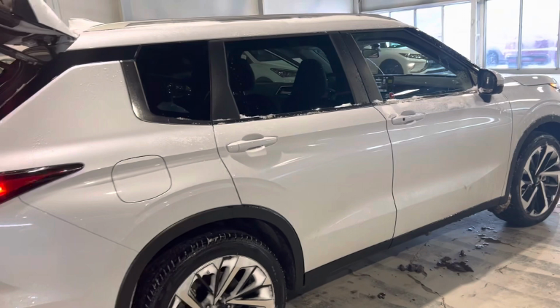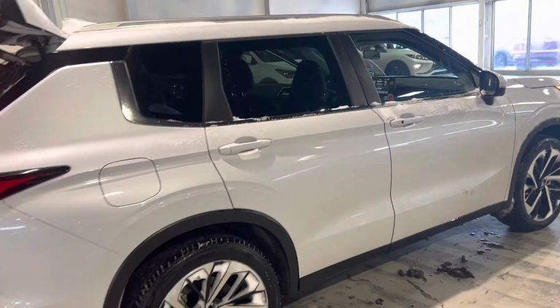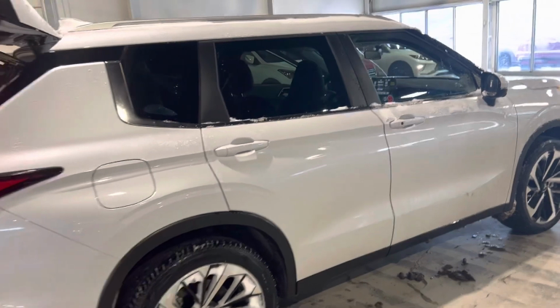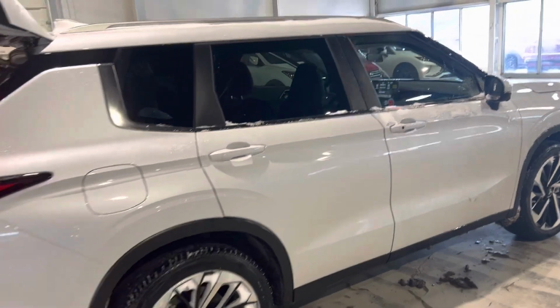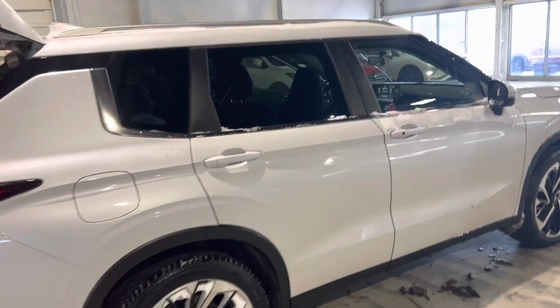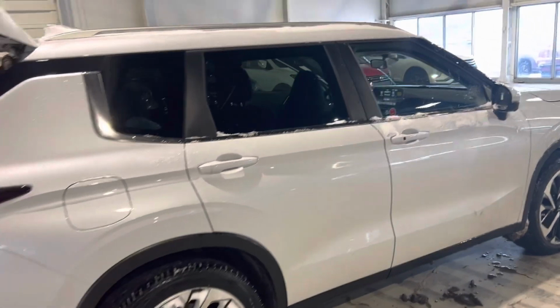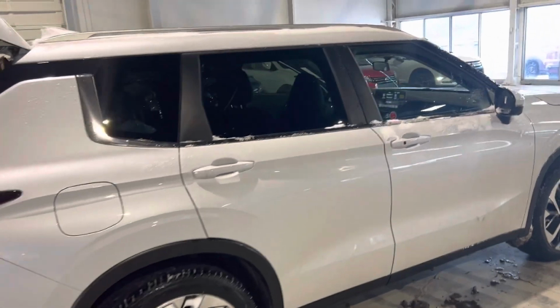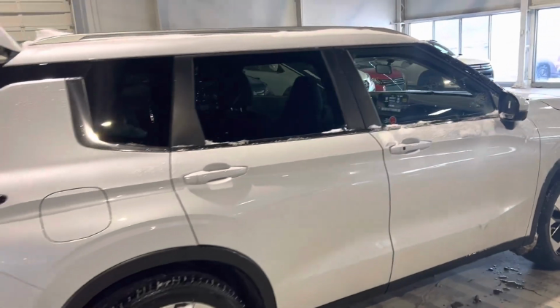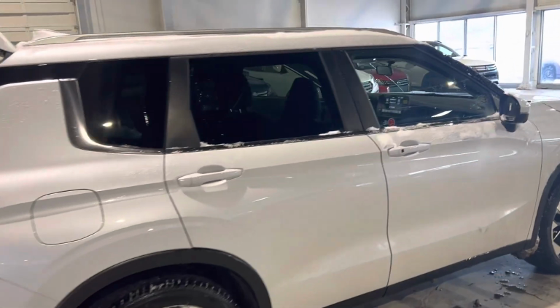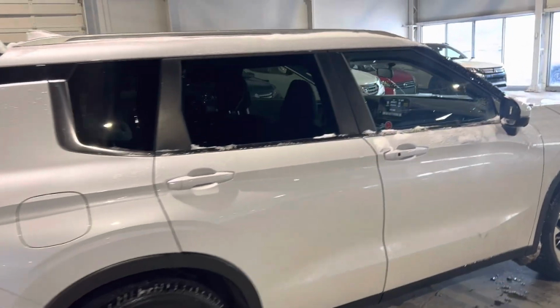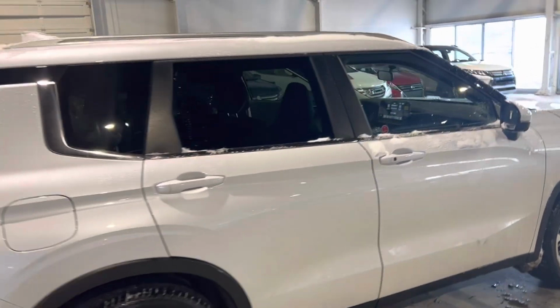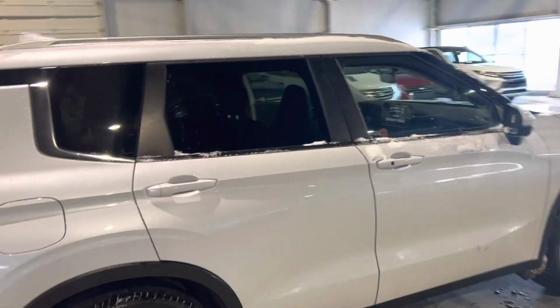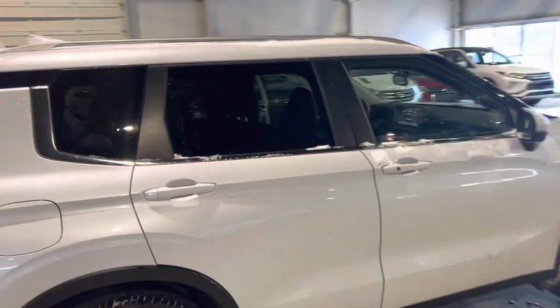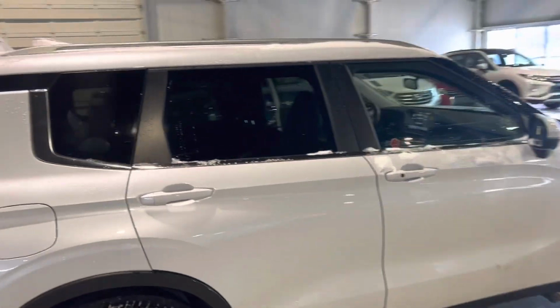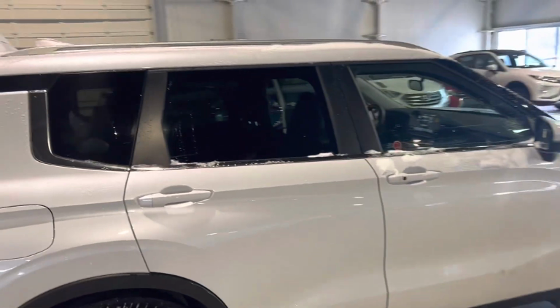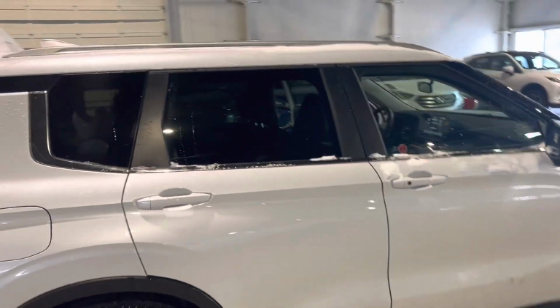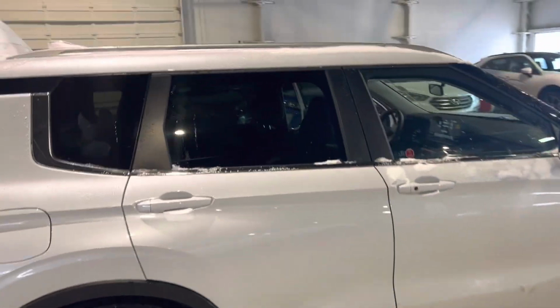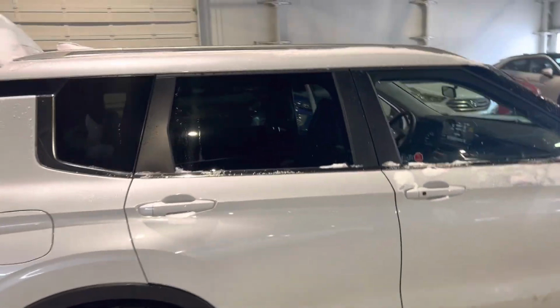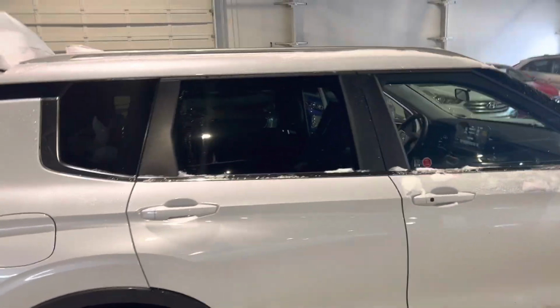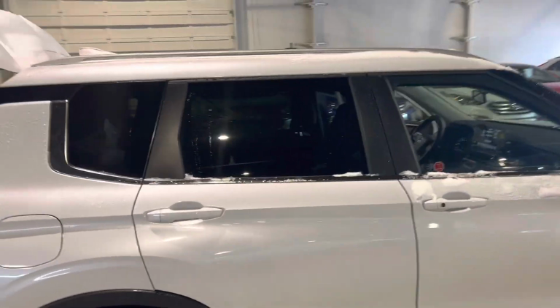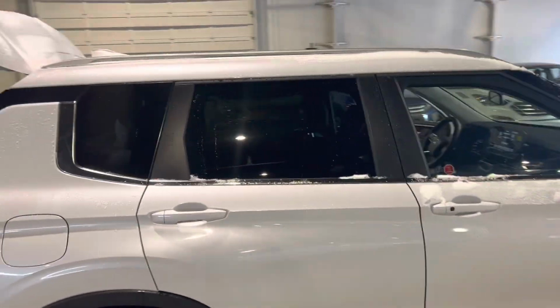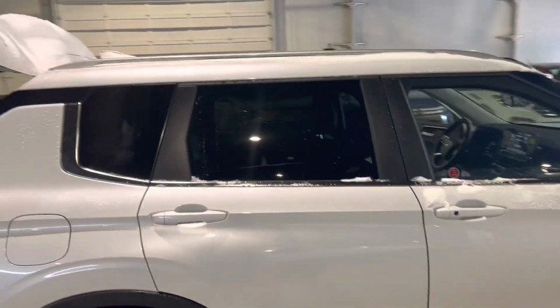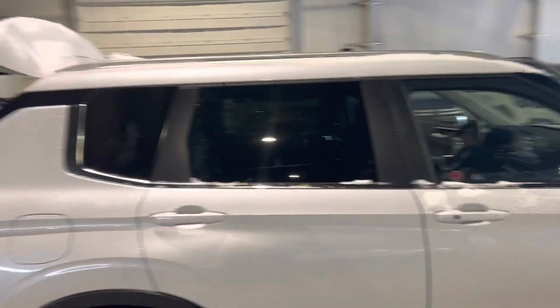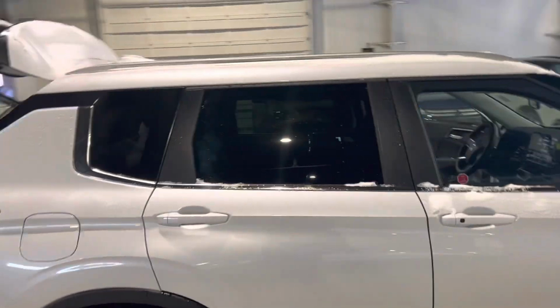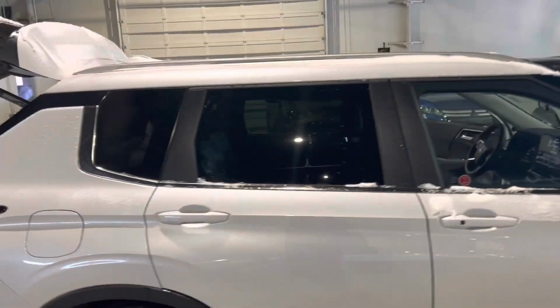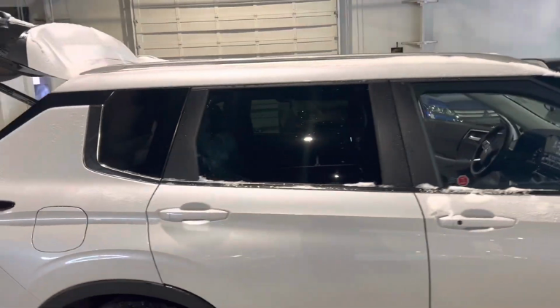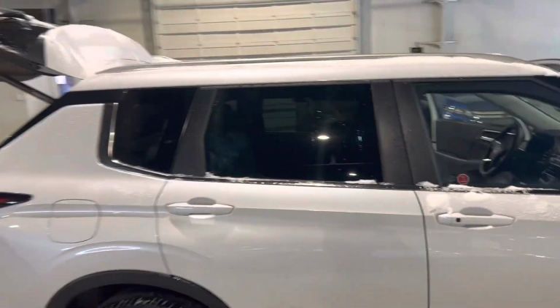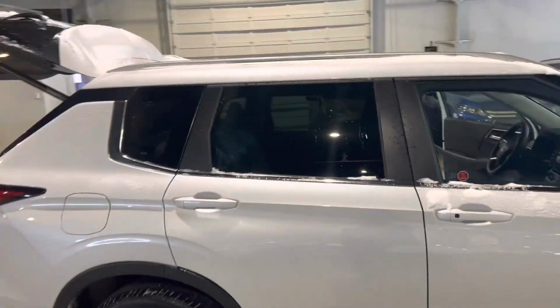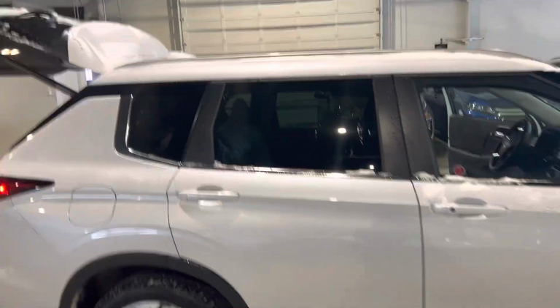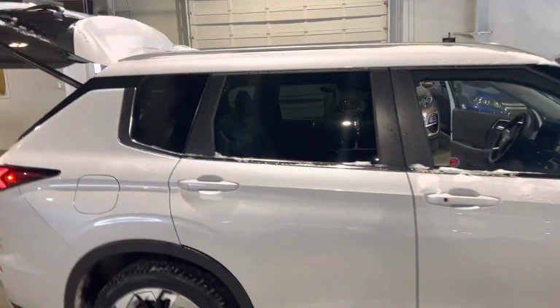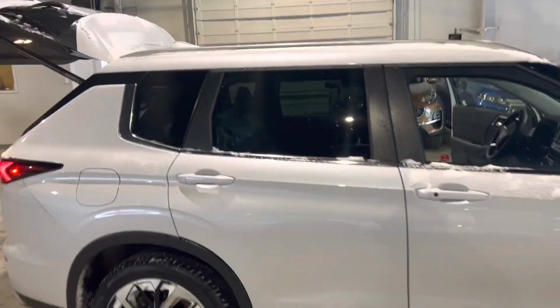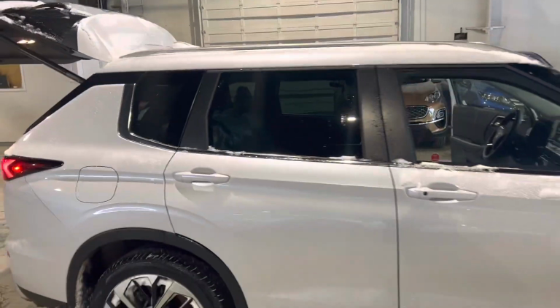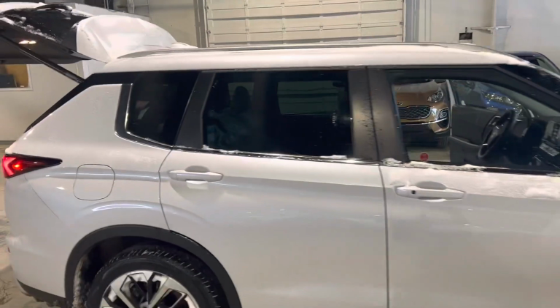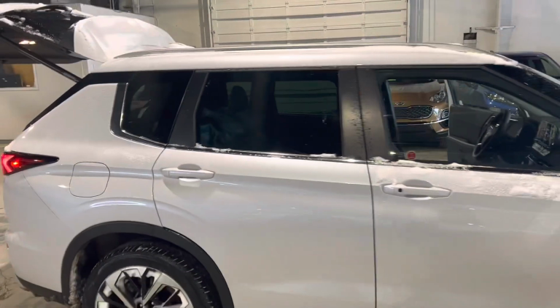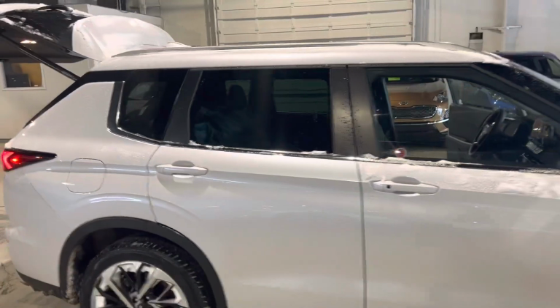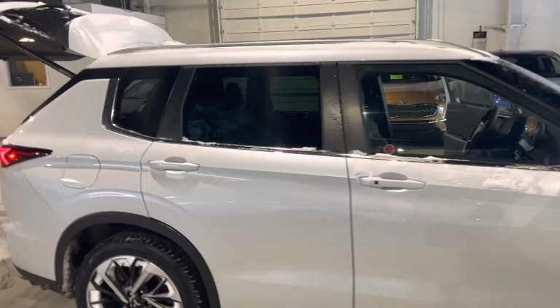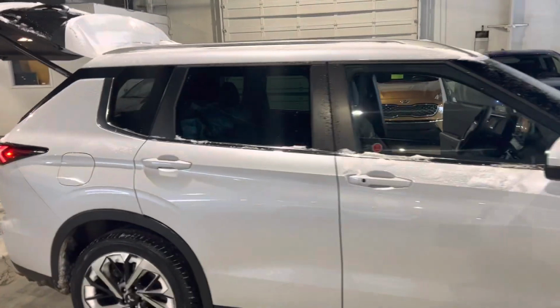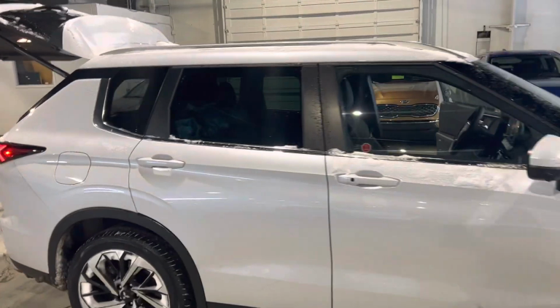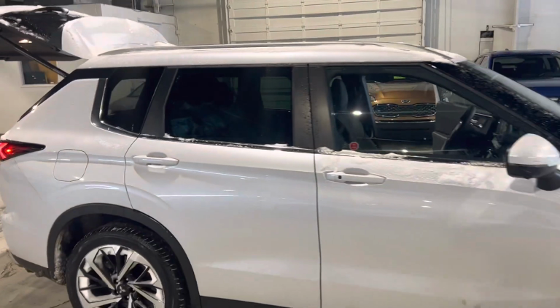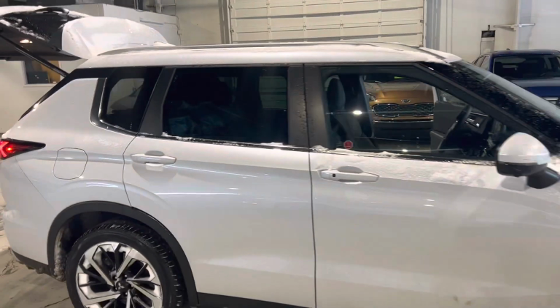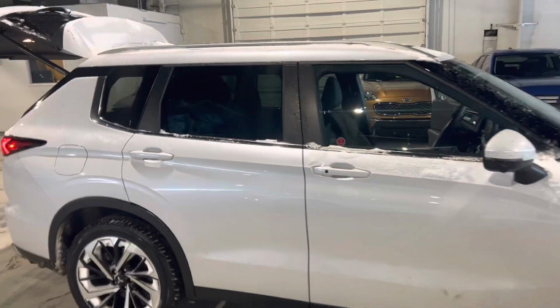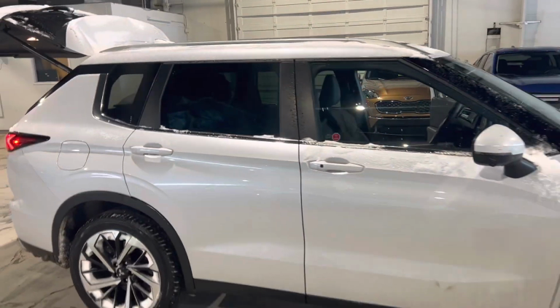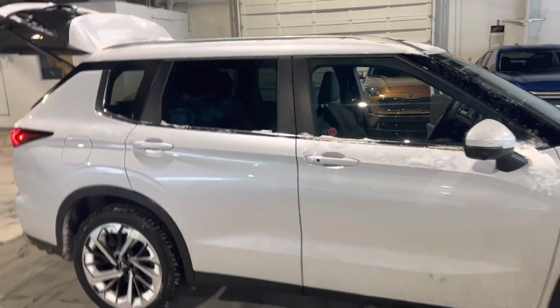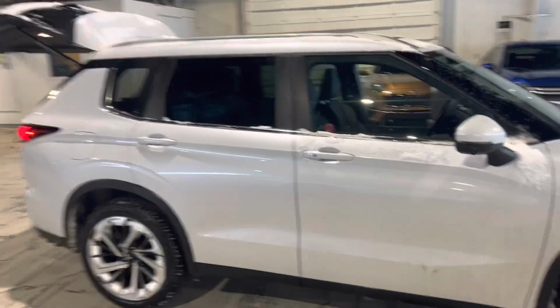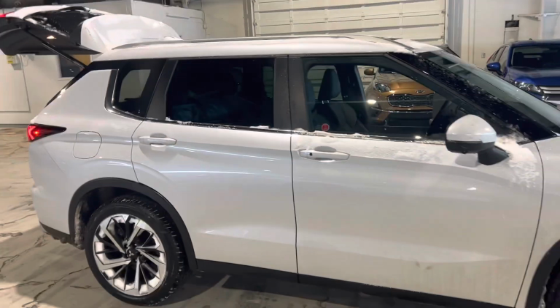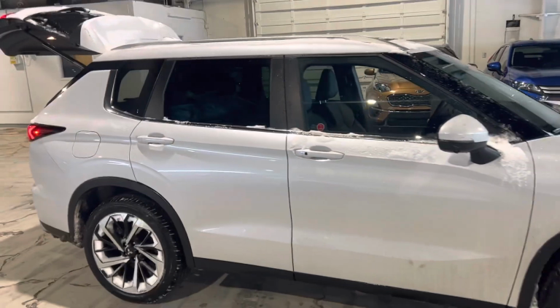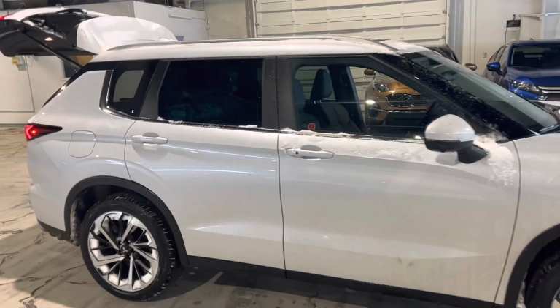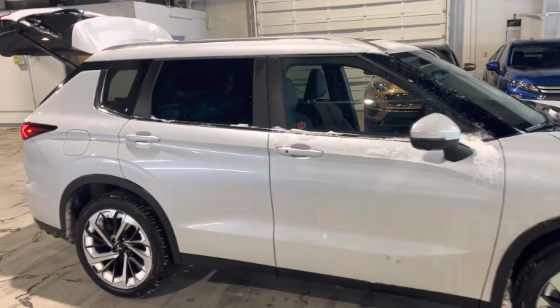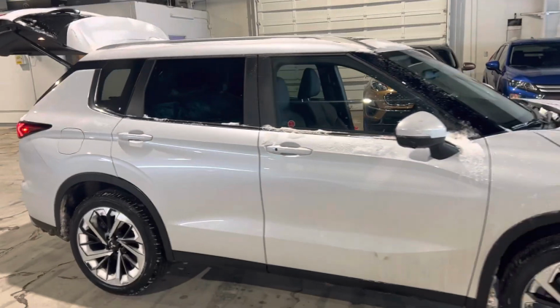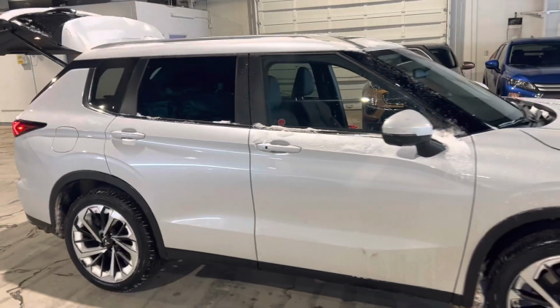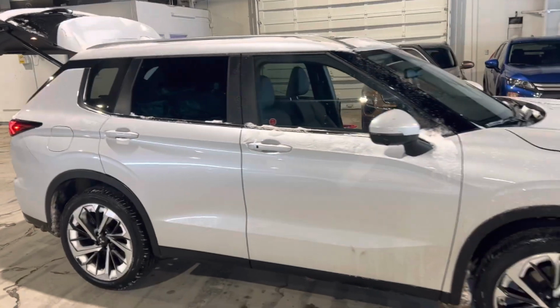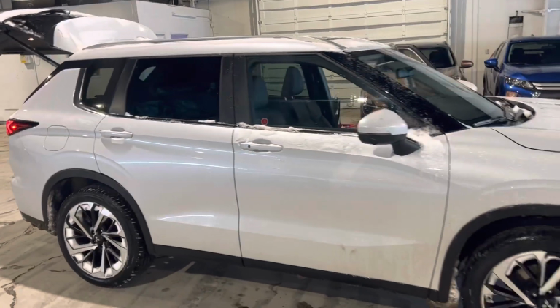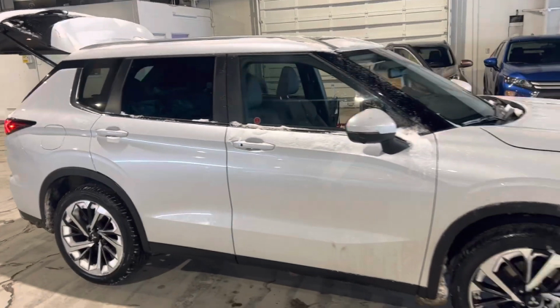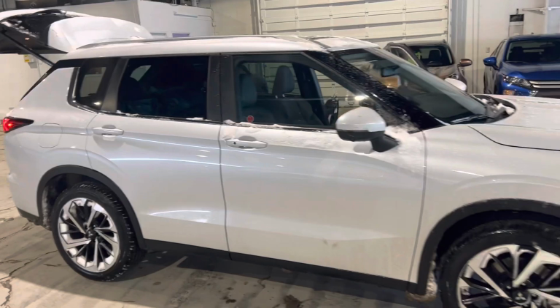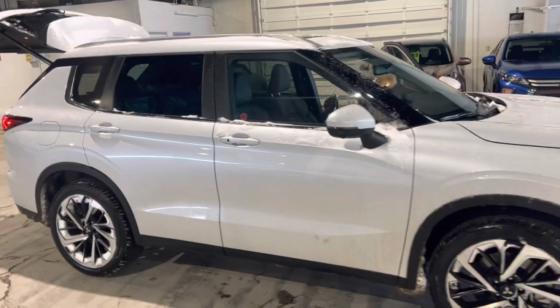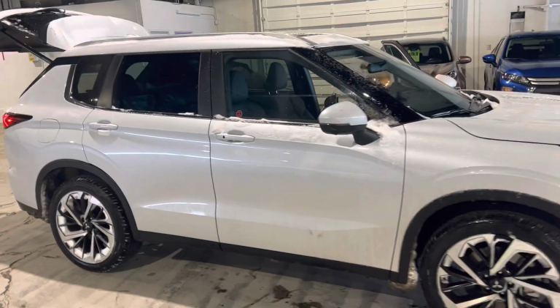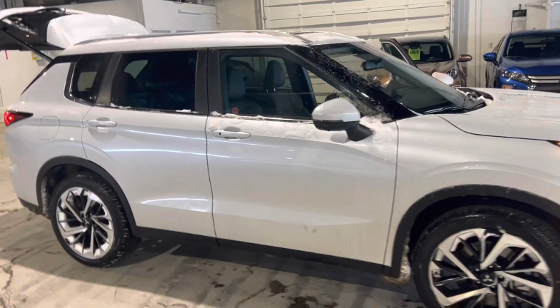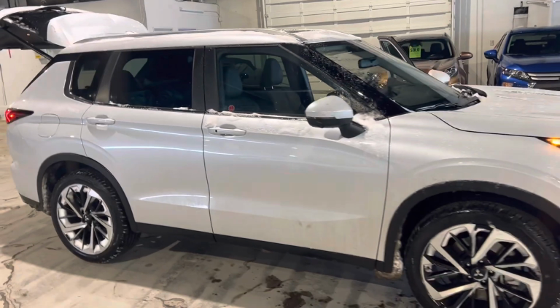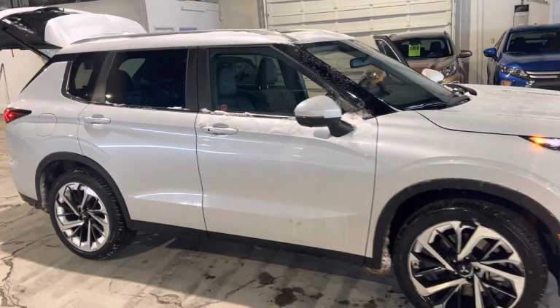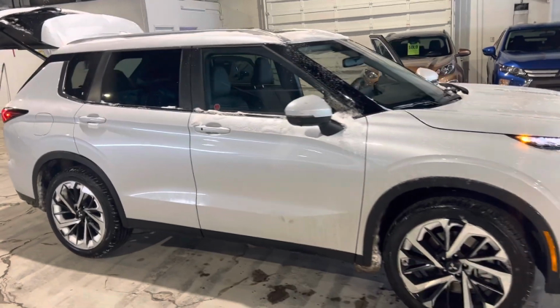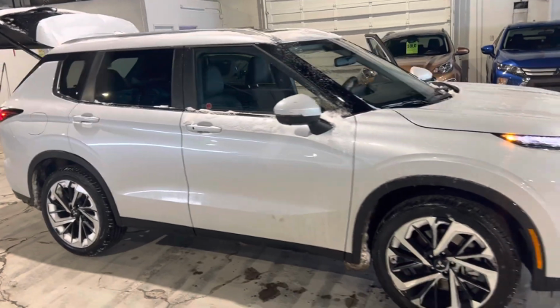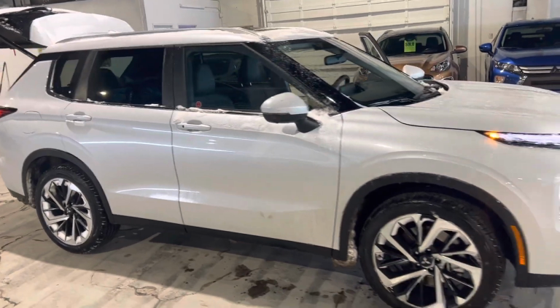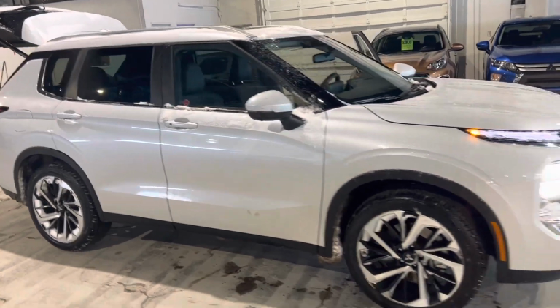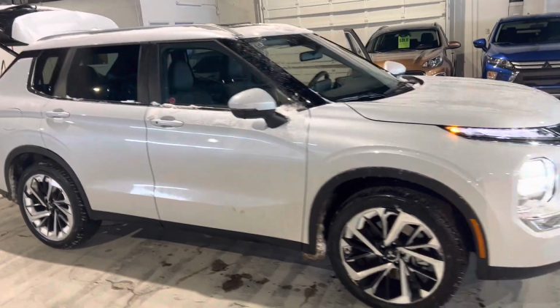Tons of ground clearance. Thank you for watching — this again is Mike from Northside Mitsubishi. Let me know what you think.